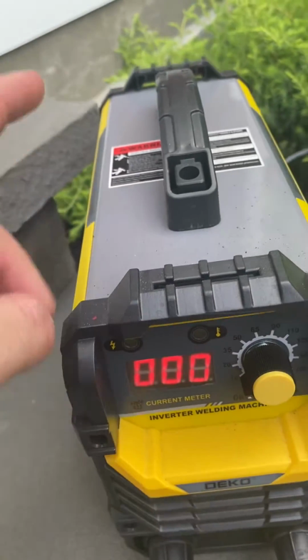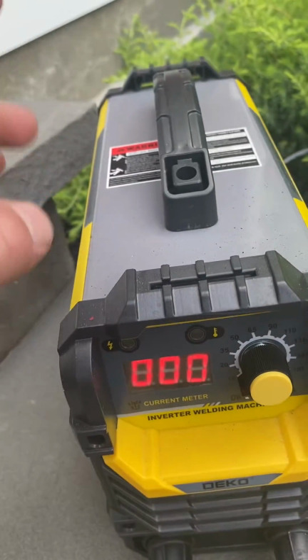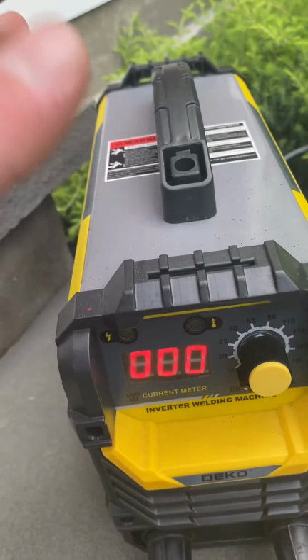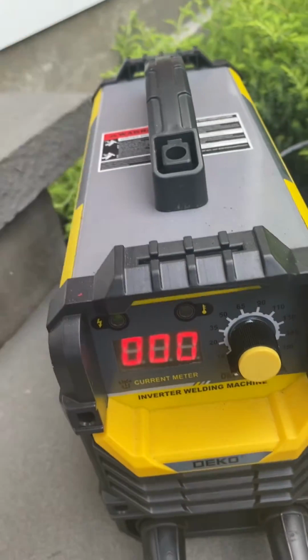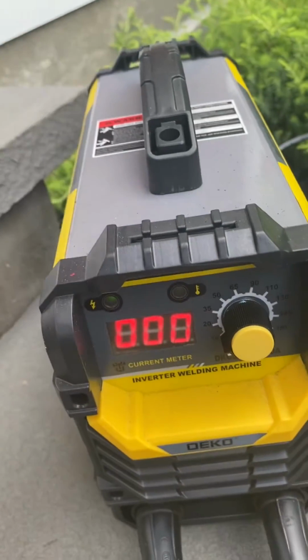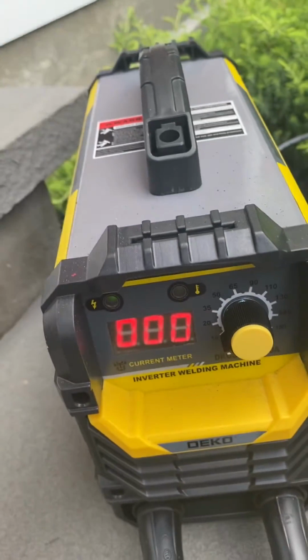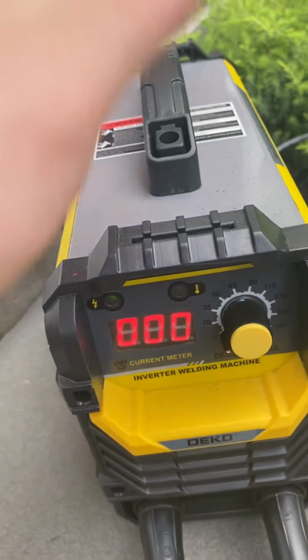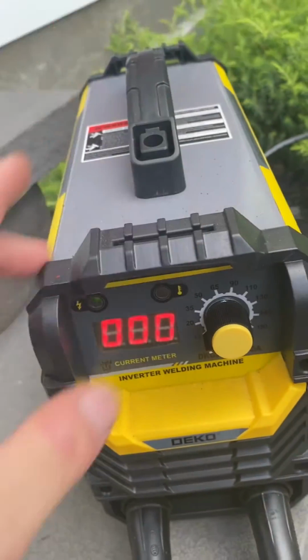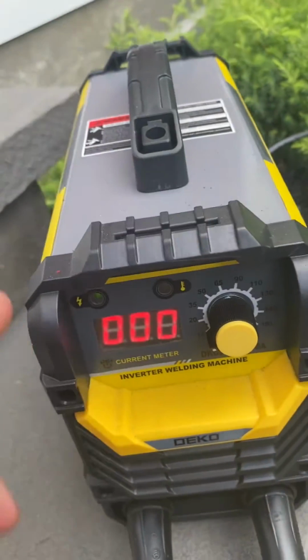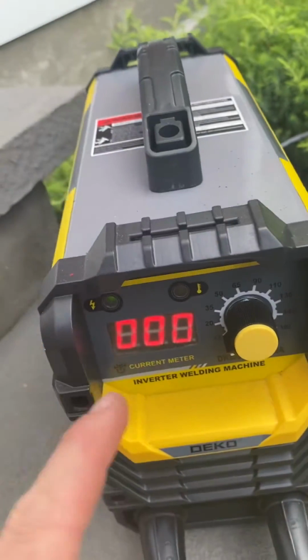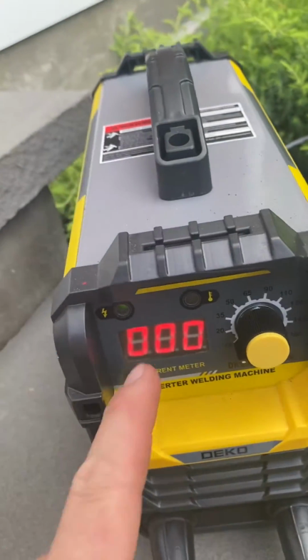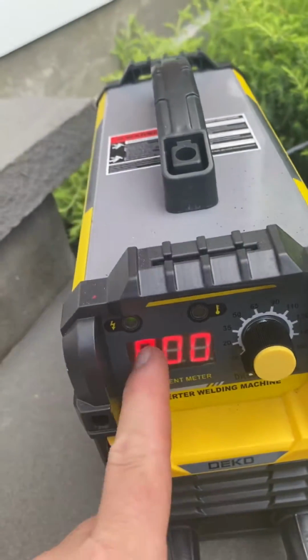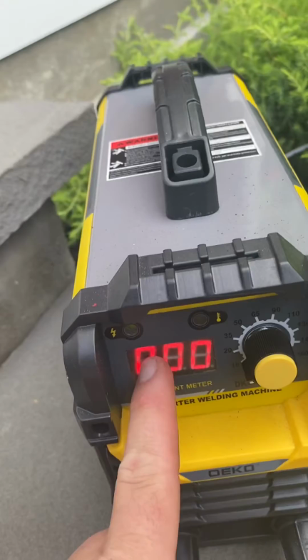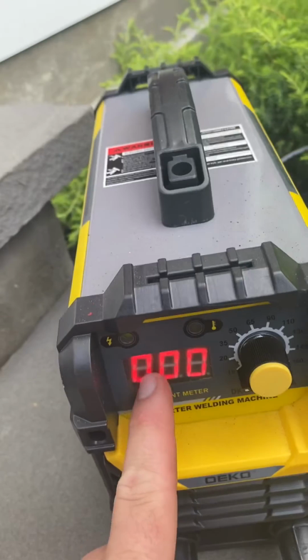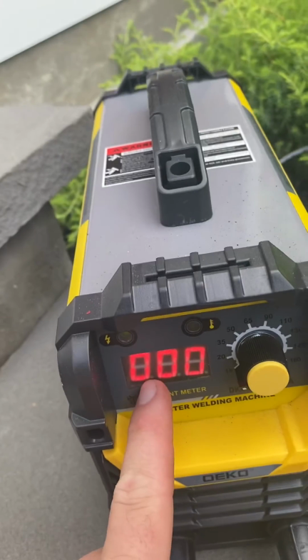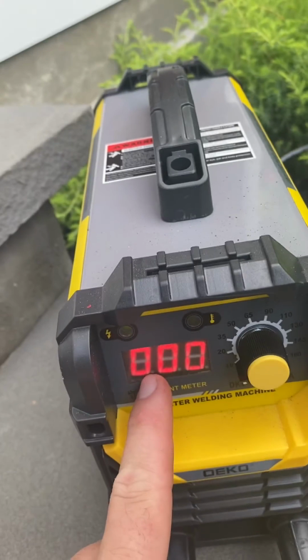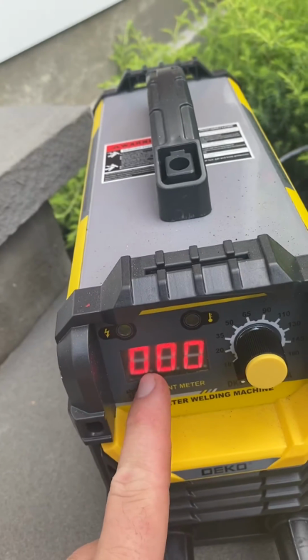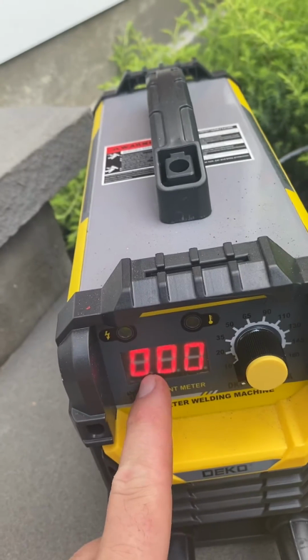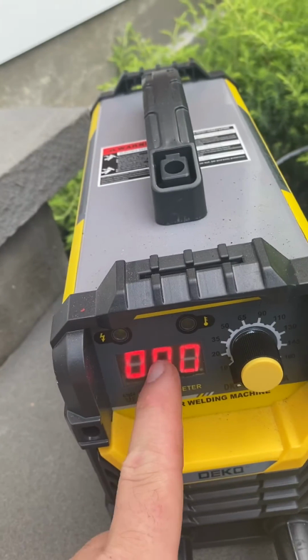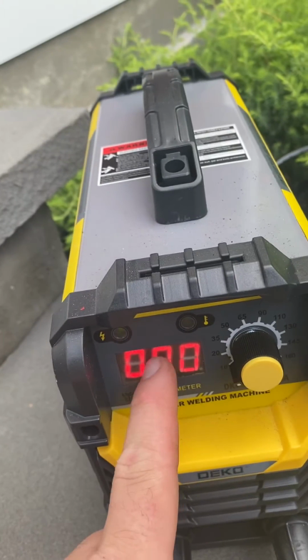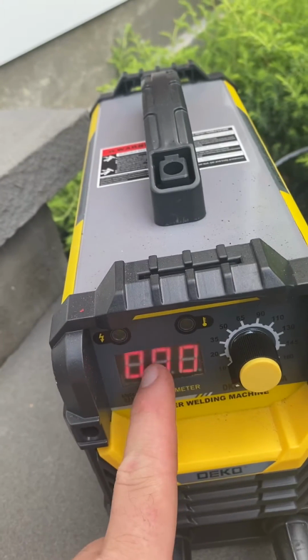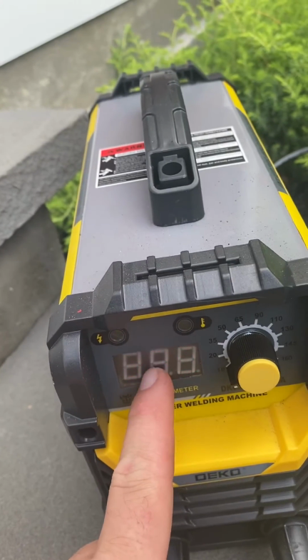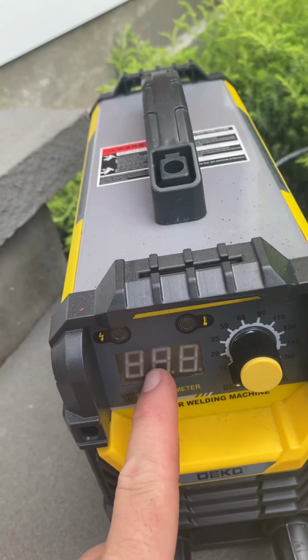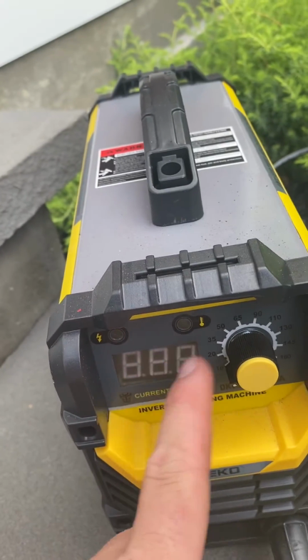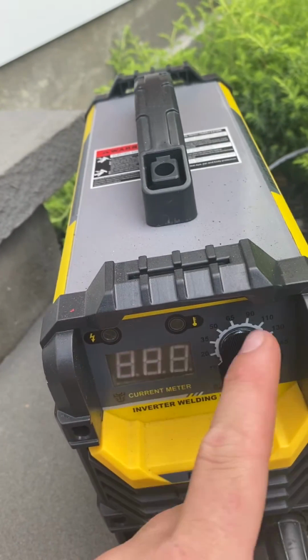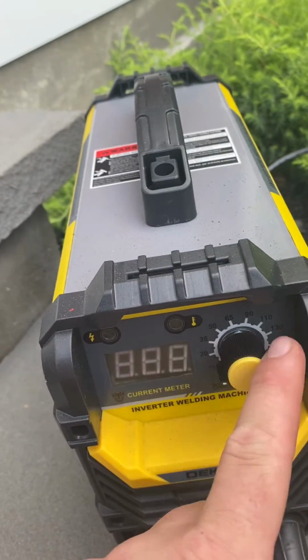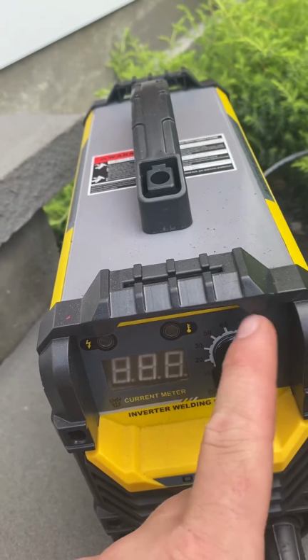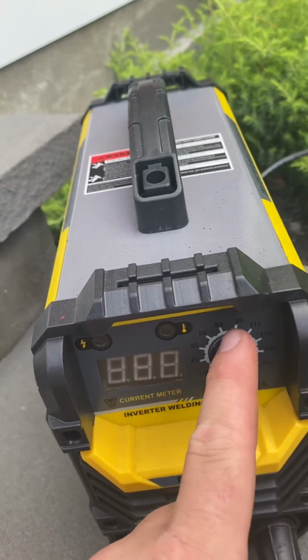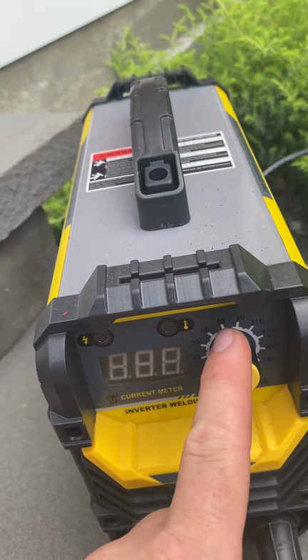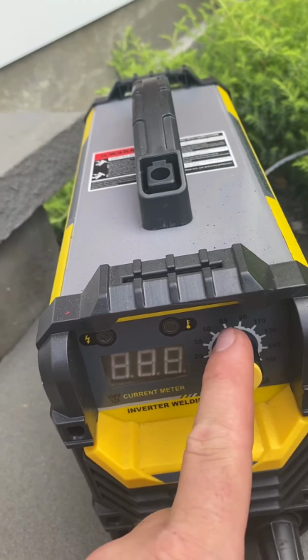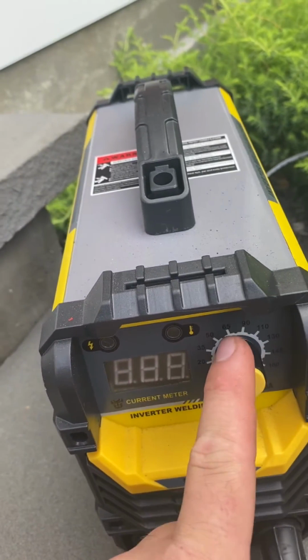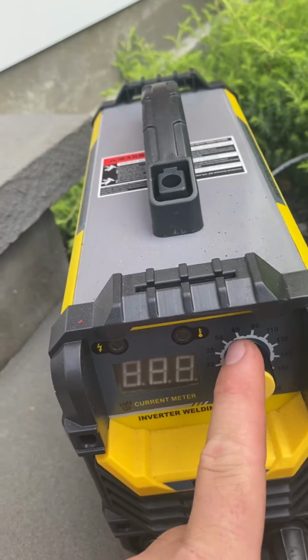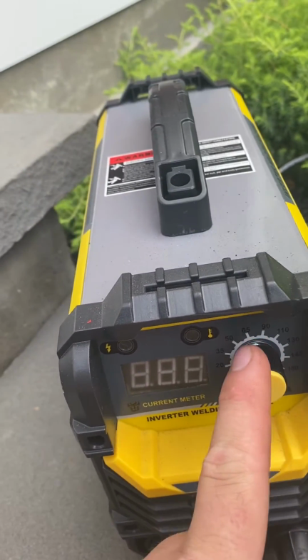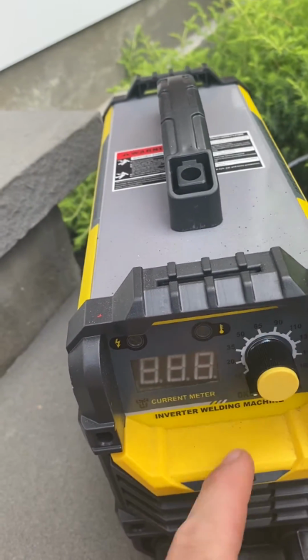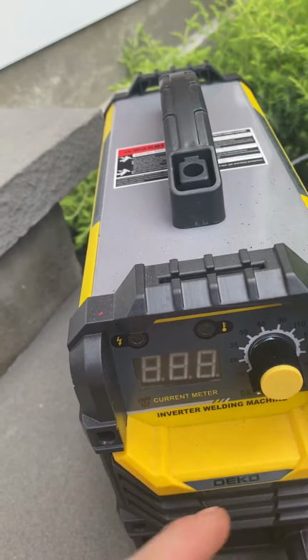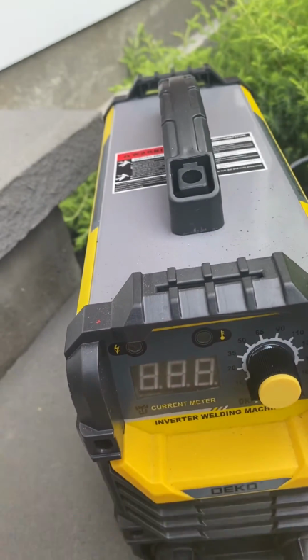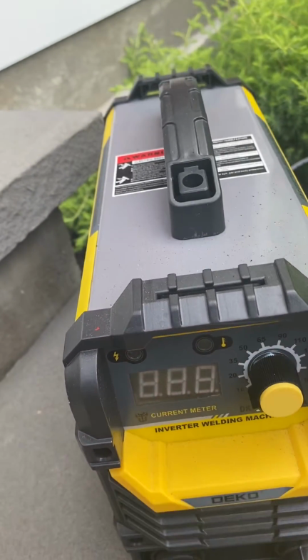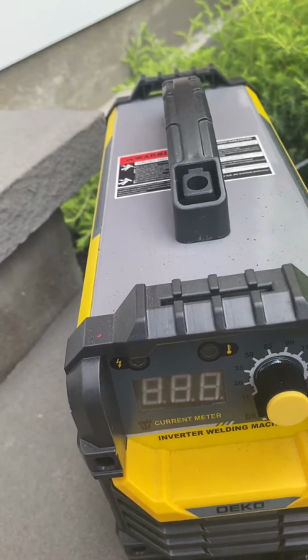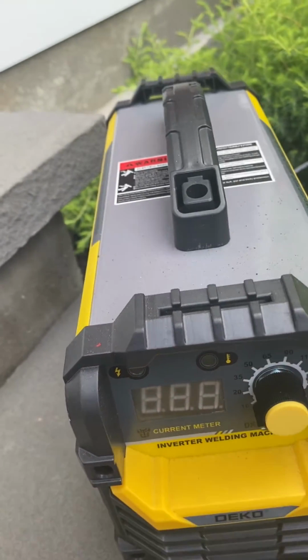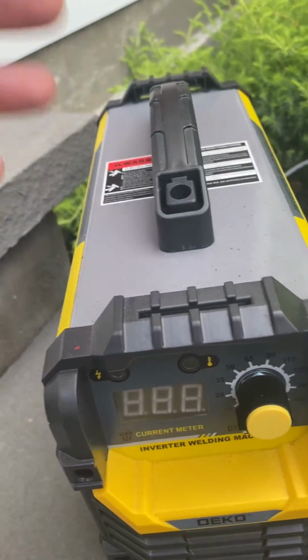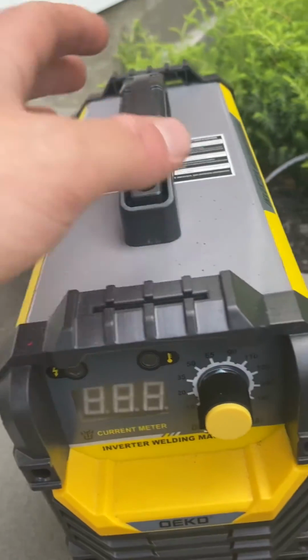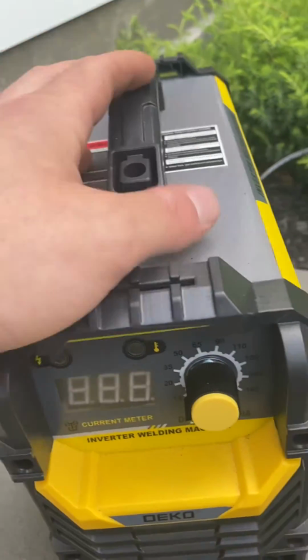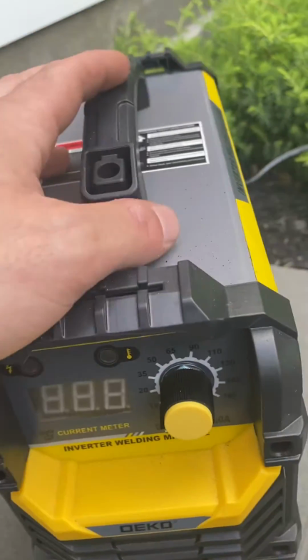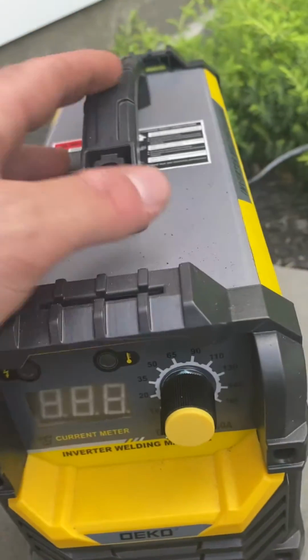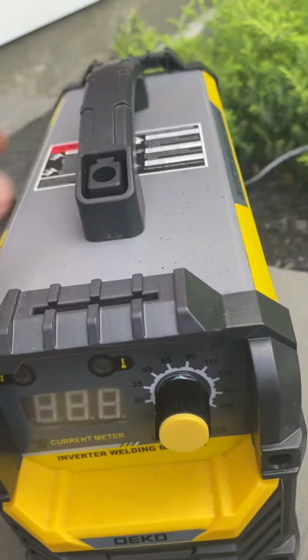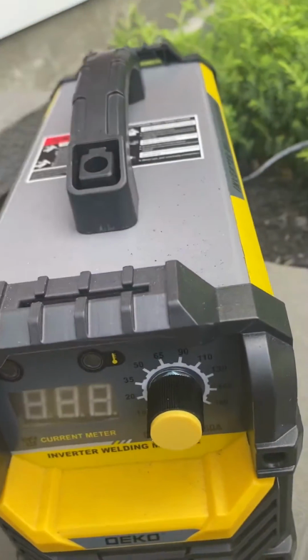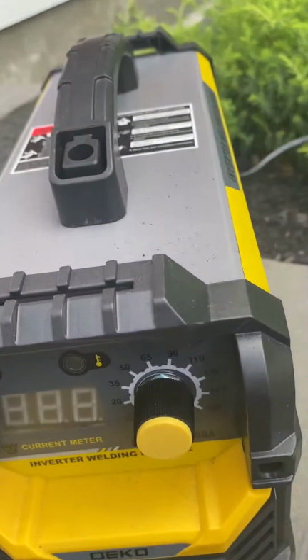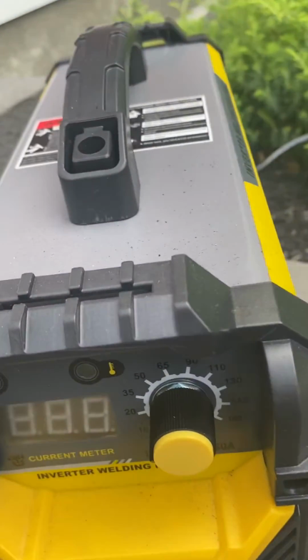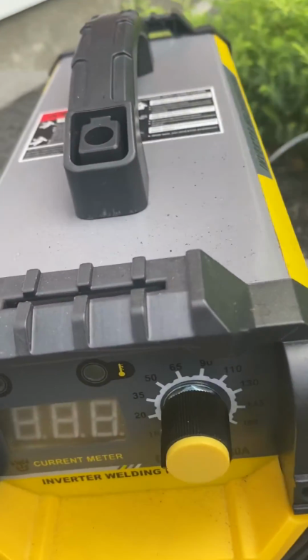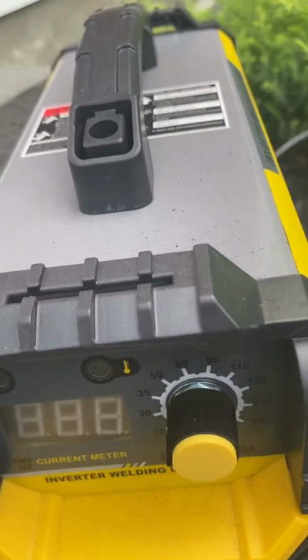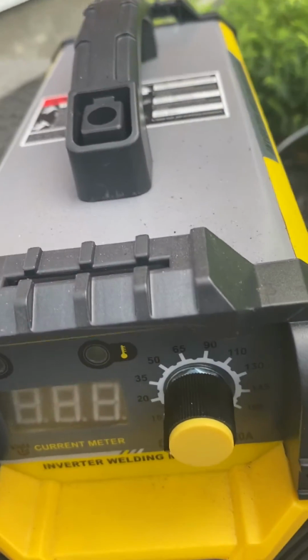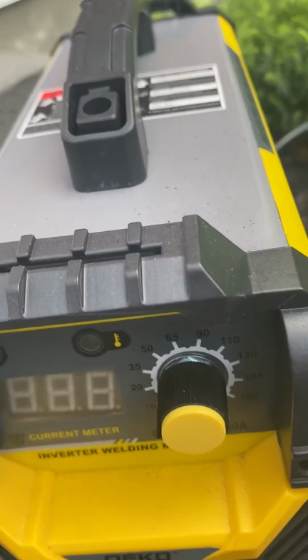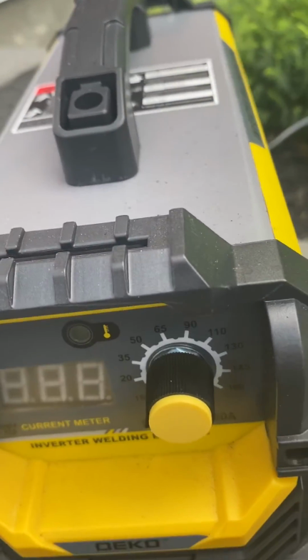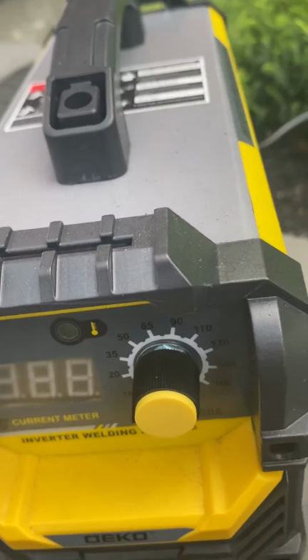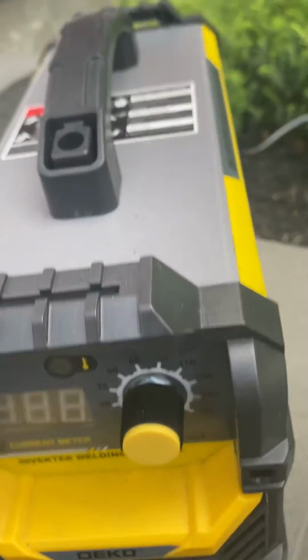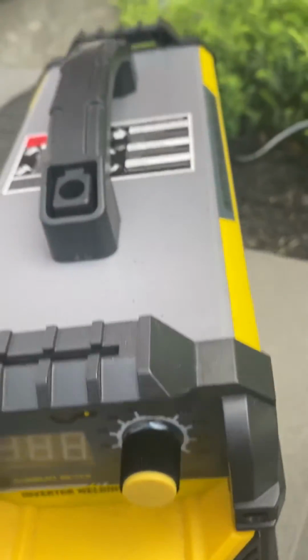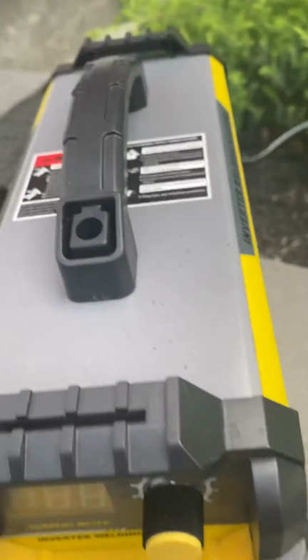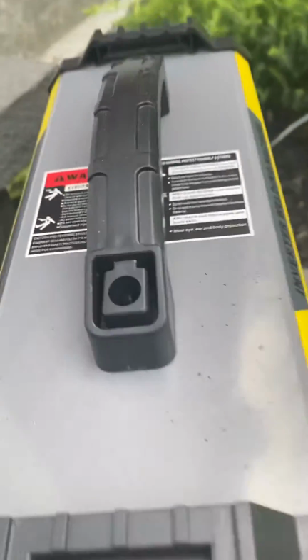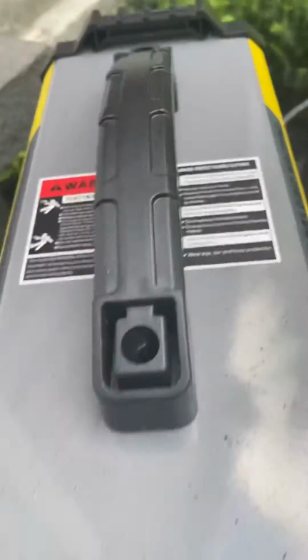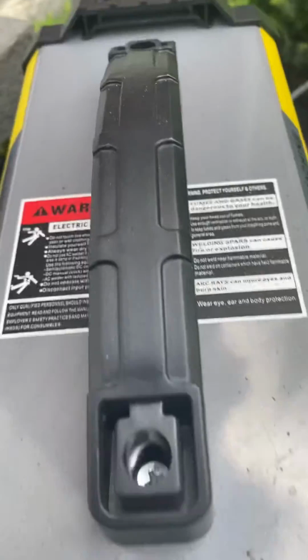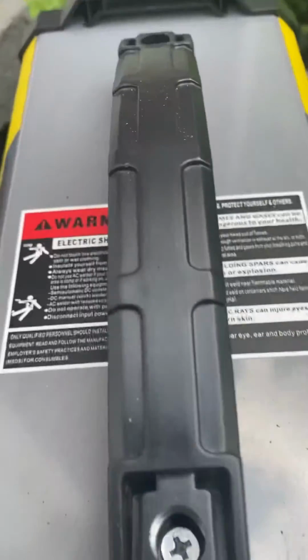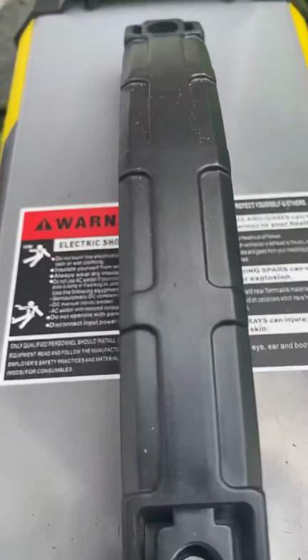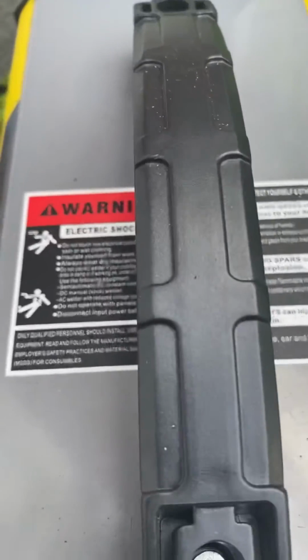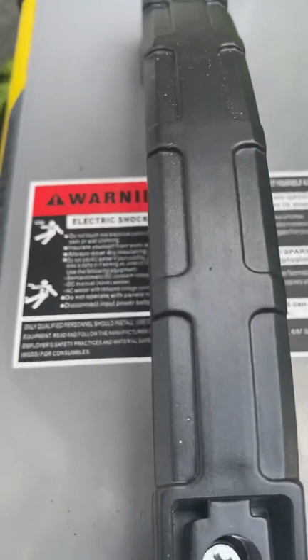So as a way to calibrate the display to follow the knob again — if somebody could let me know that, I would appreciate it.